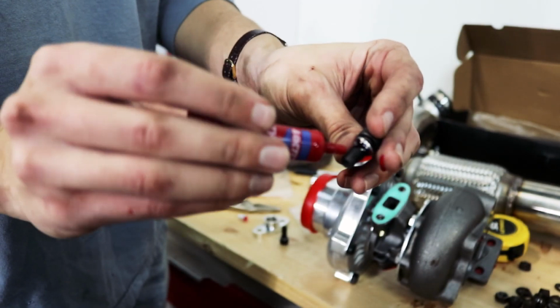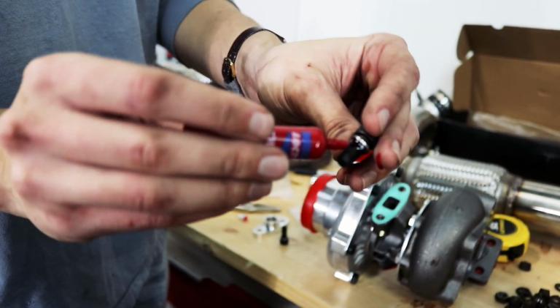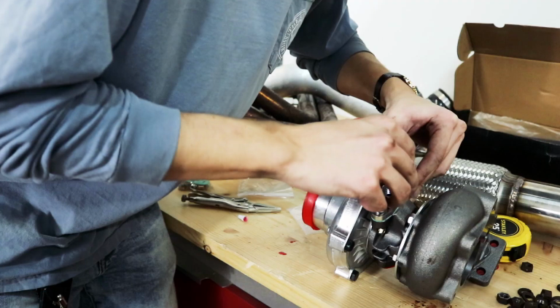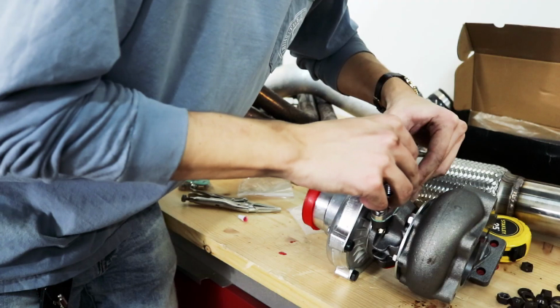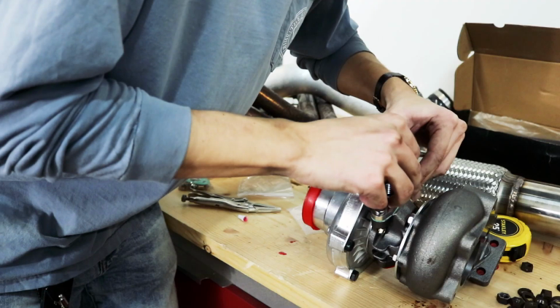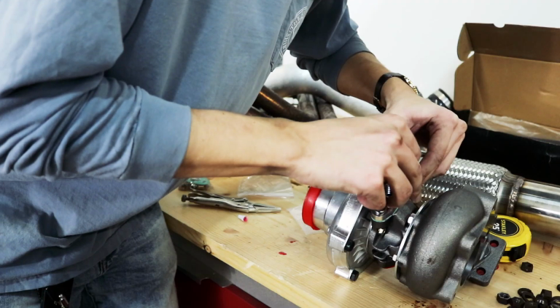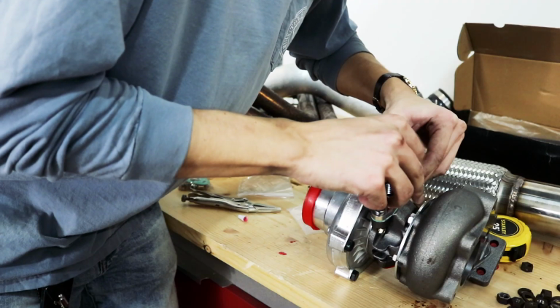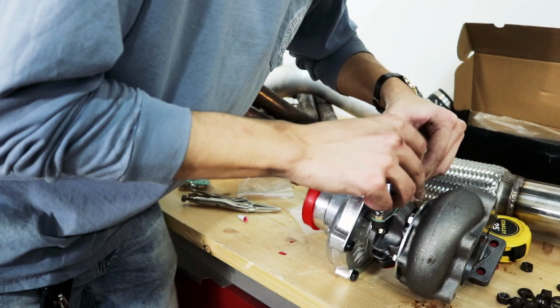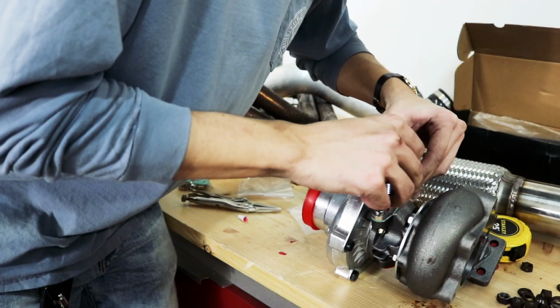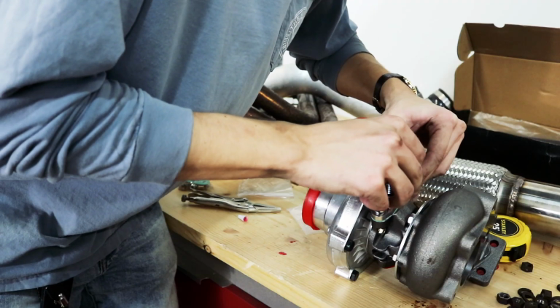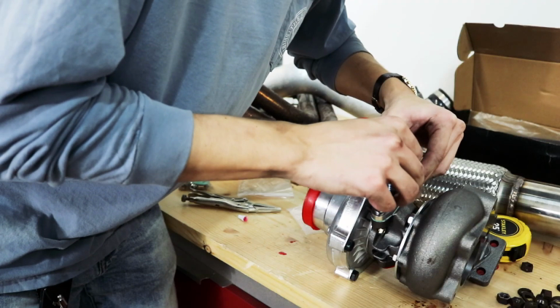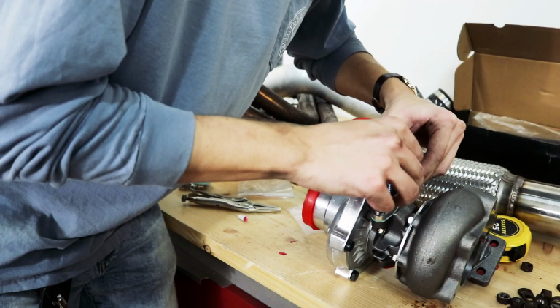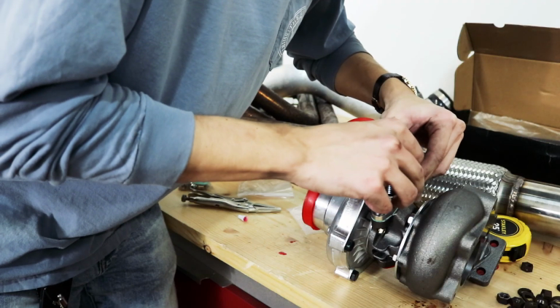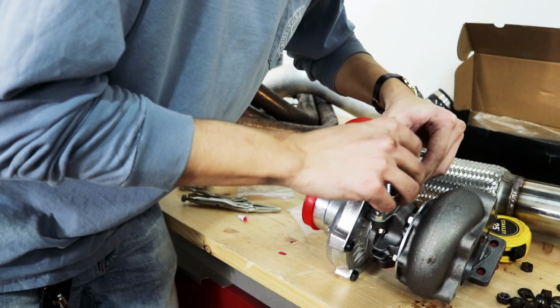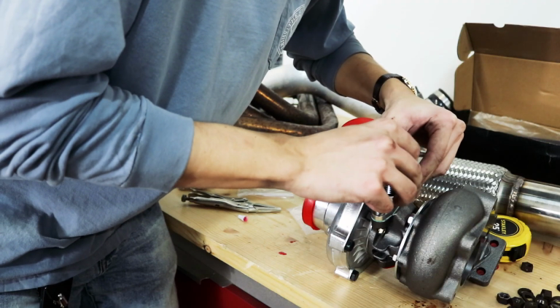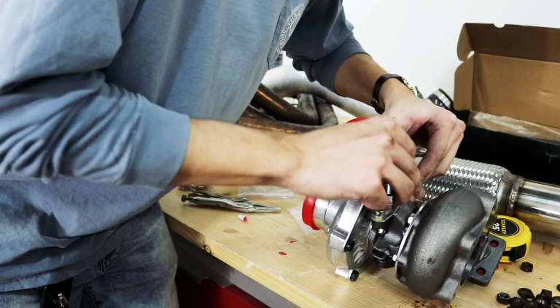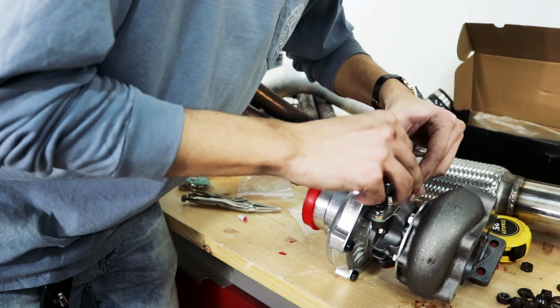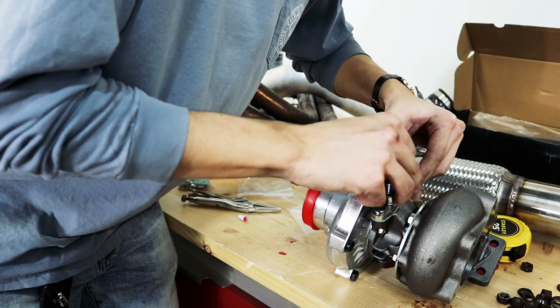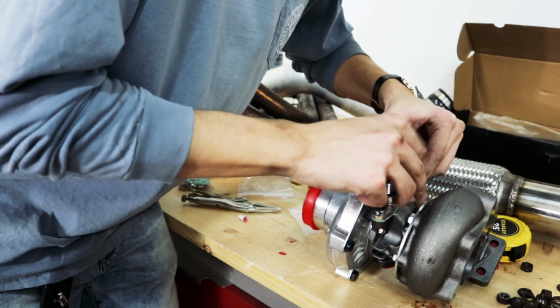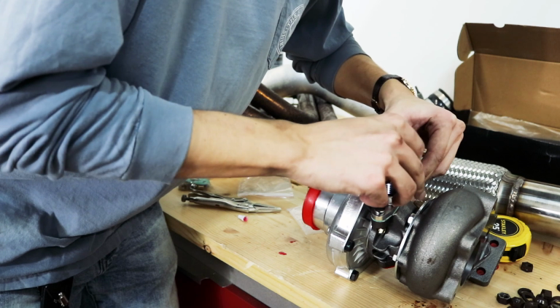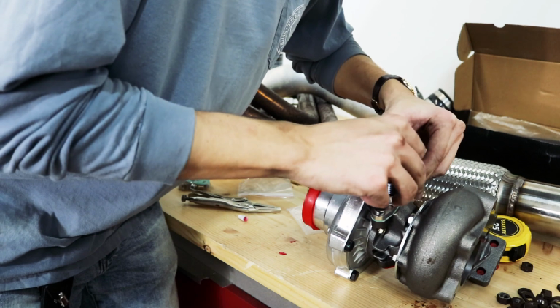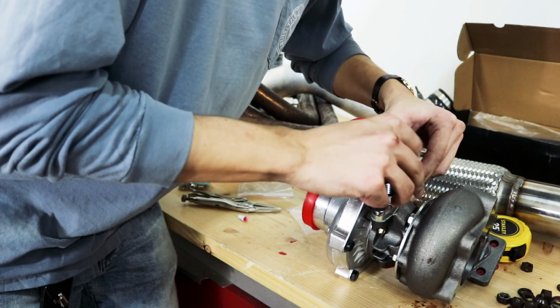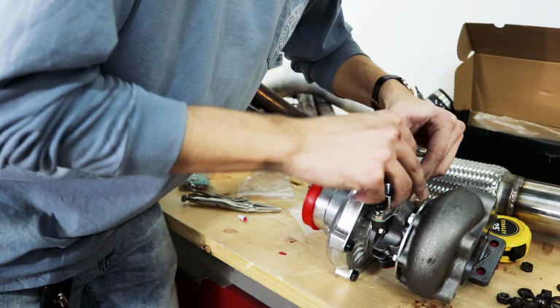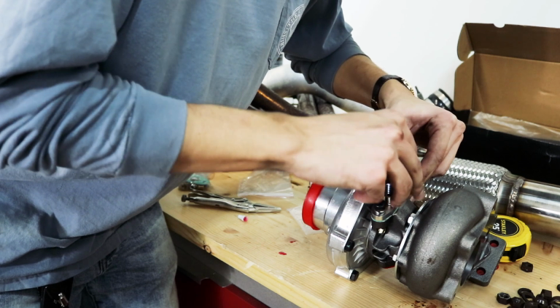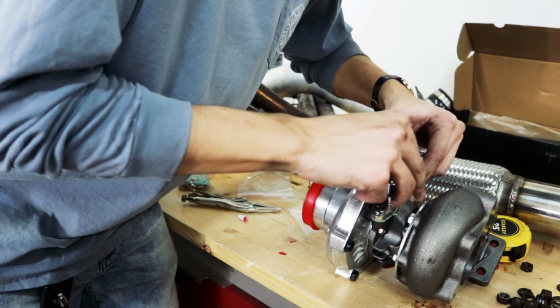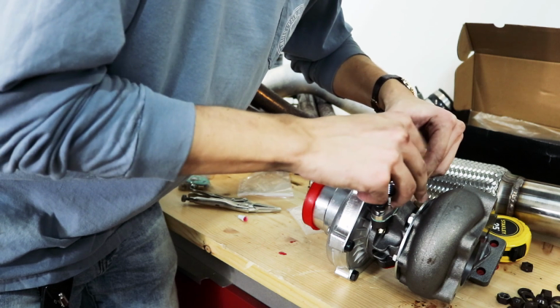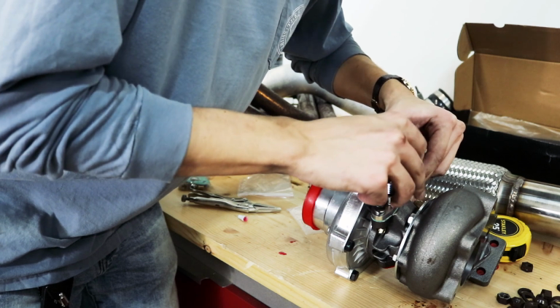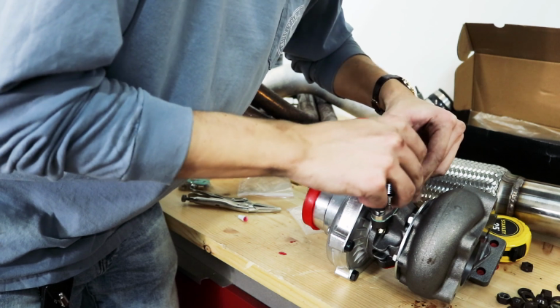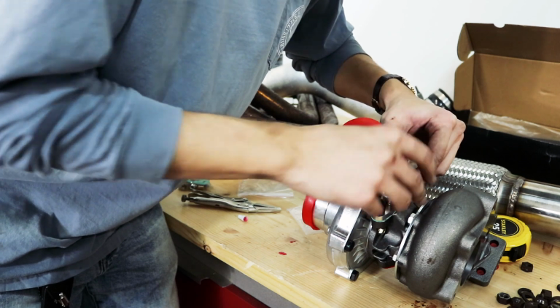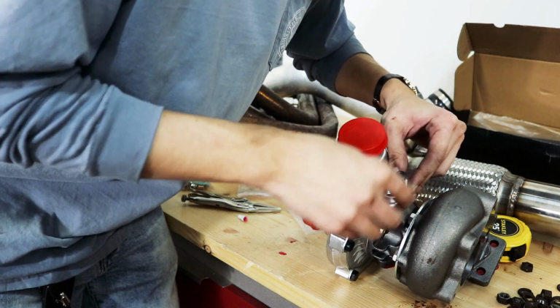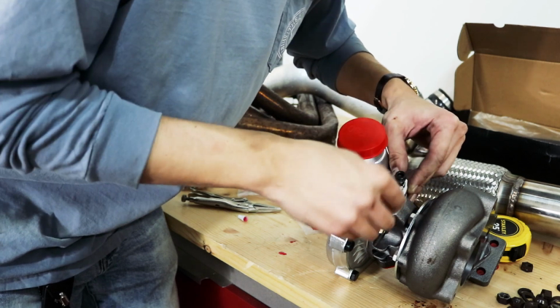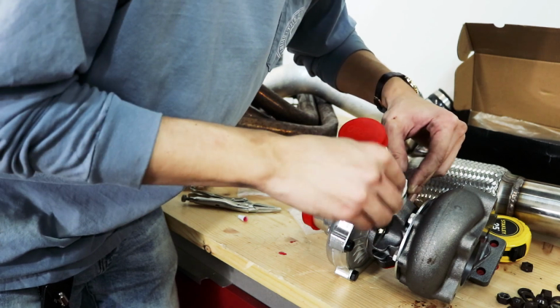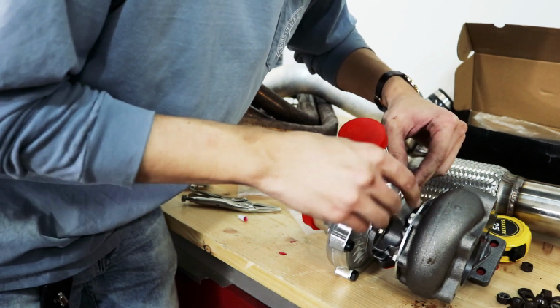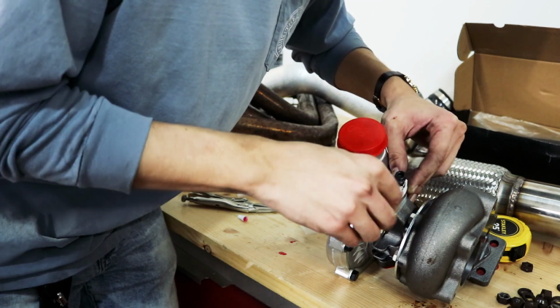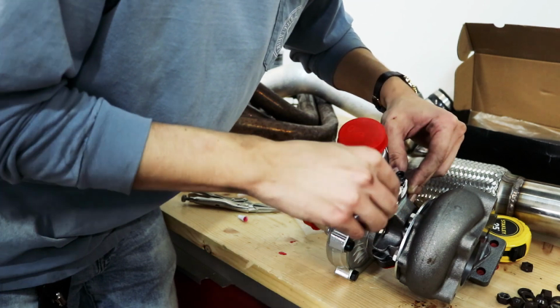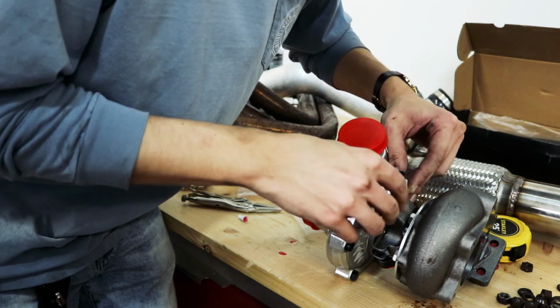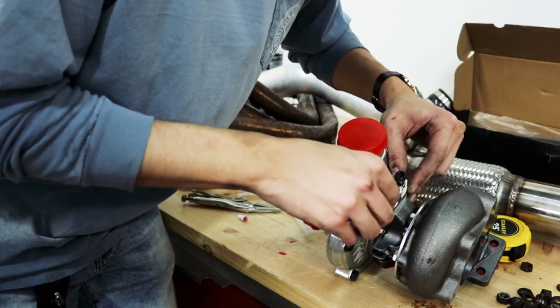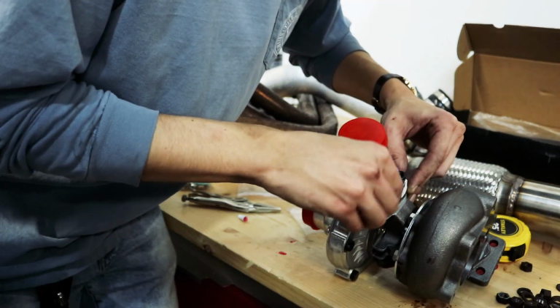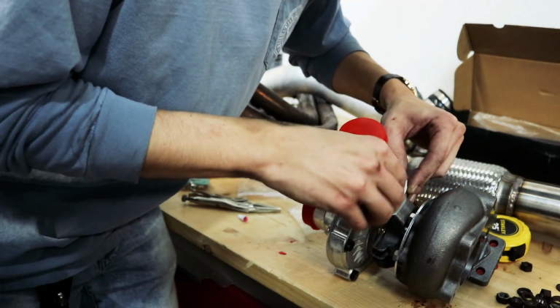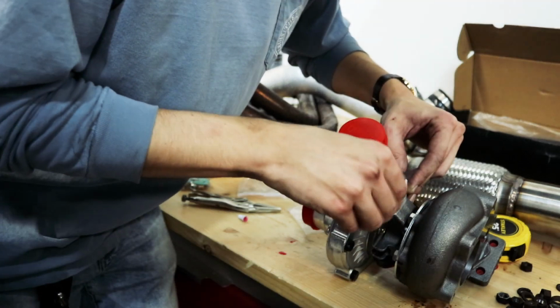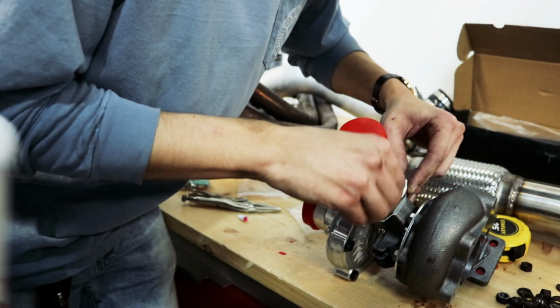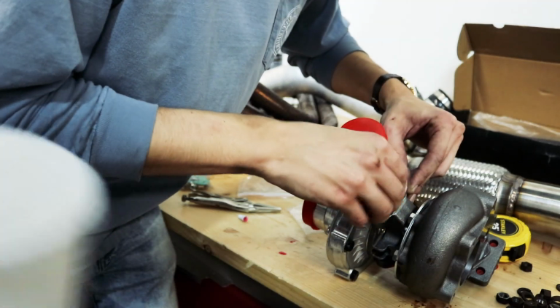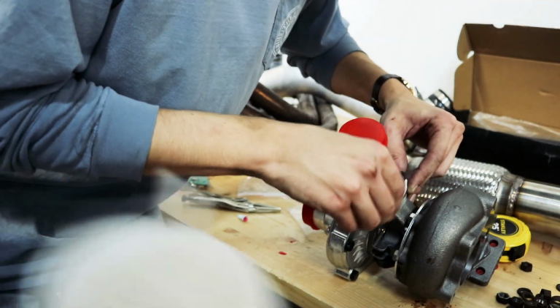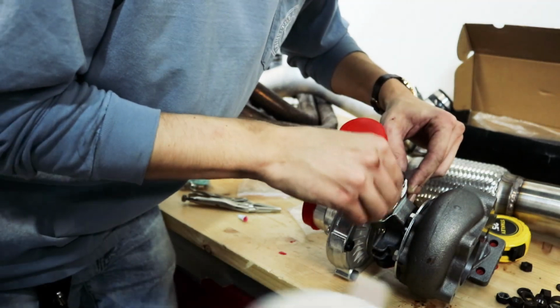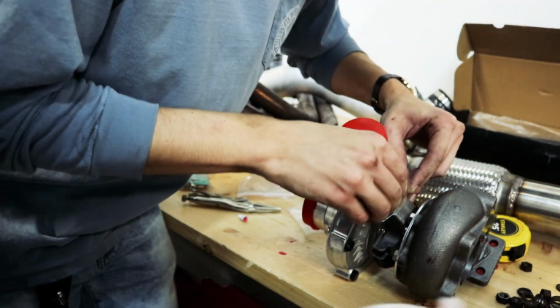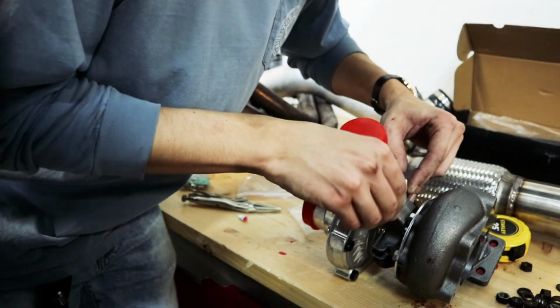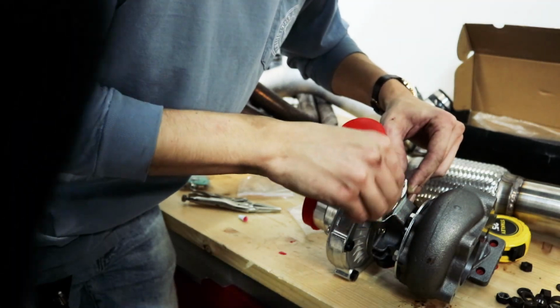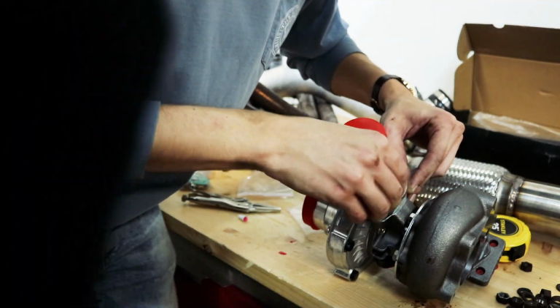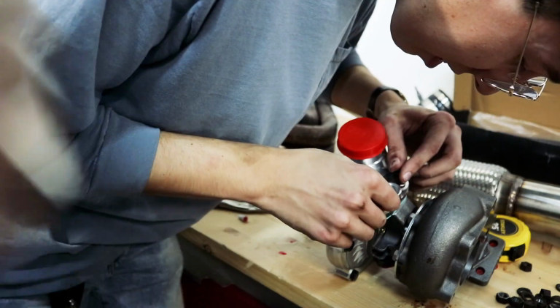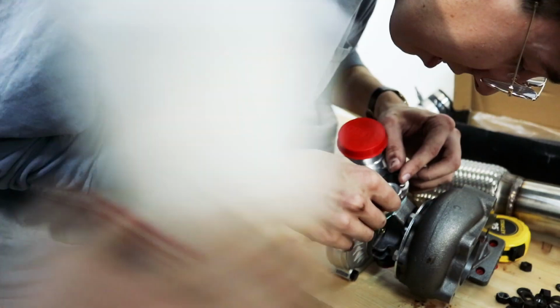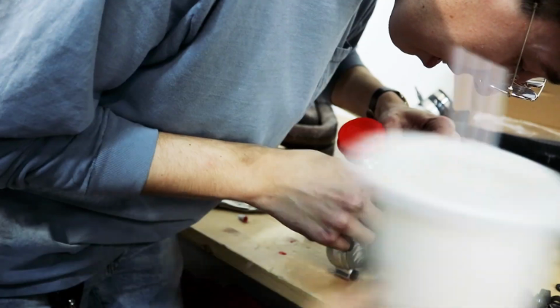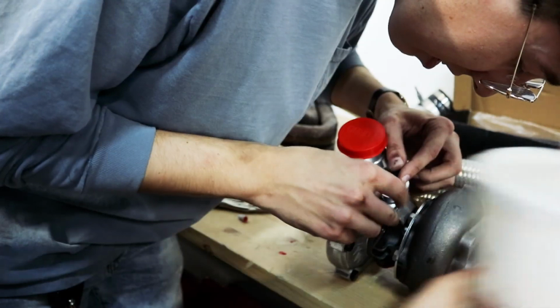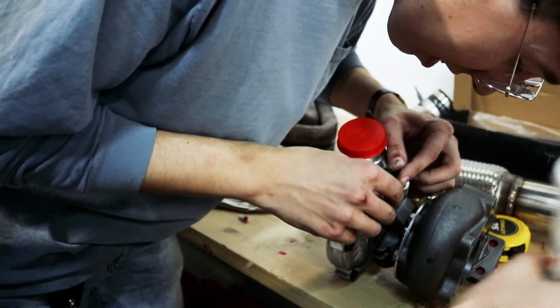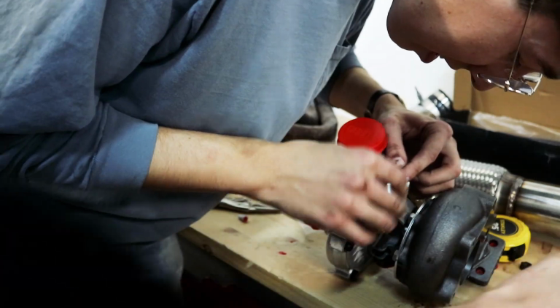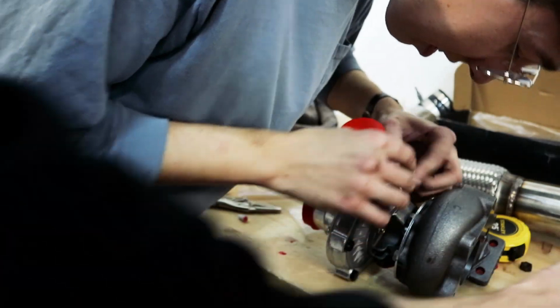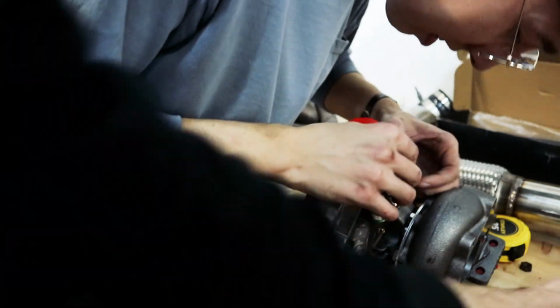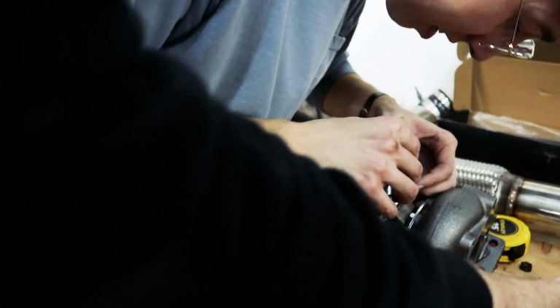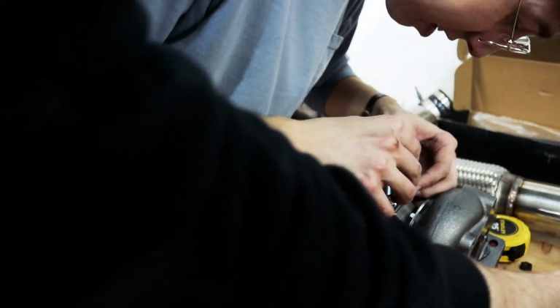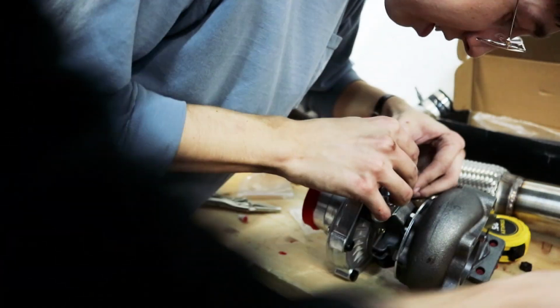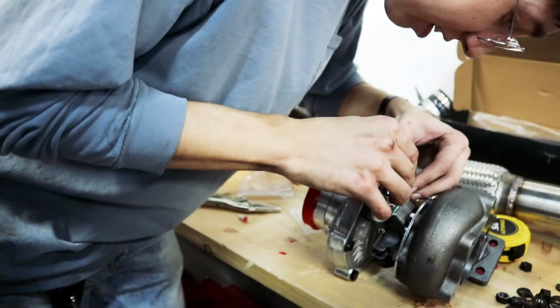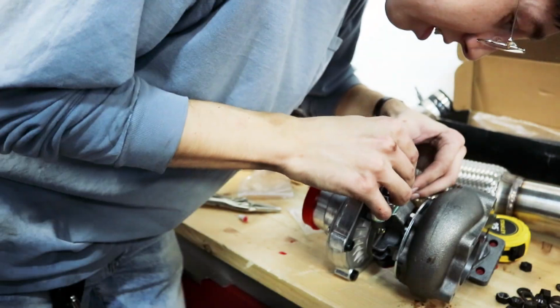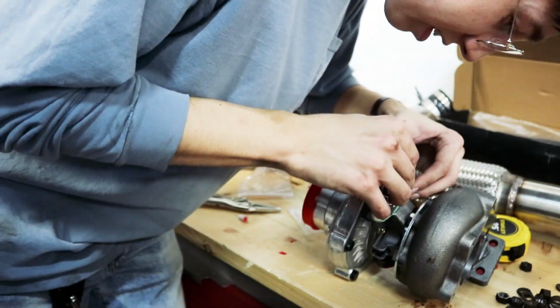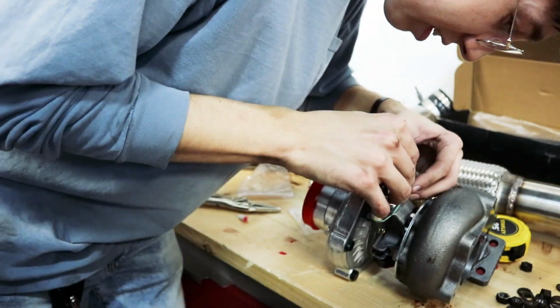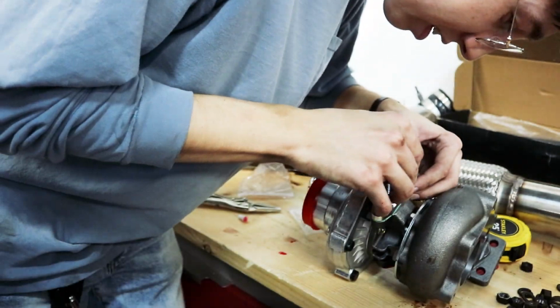This might not fit the return line flange — whatever this would be called — this might not fit. We can pretty easily just drill it out.